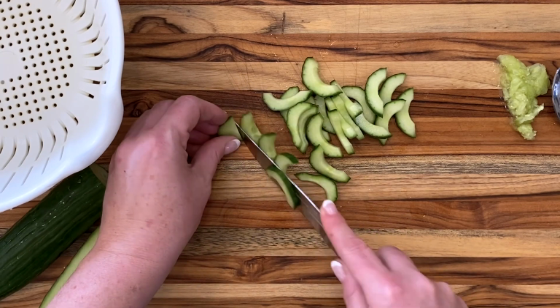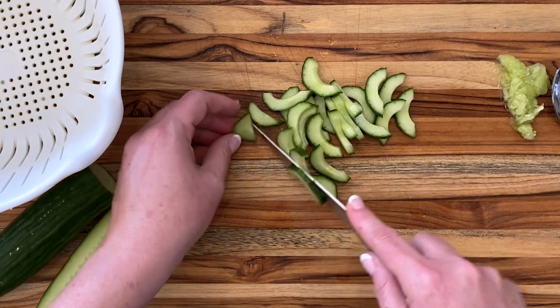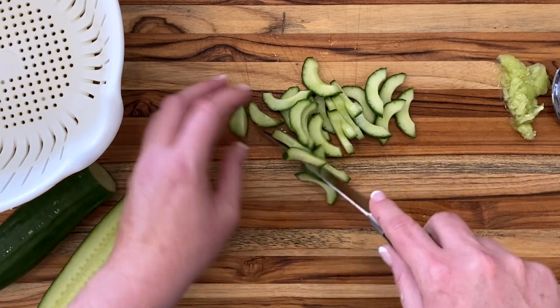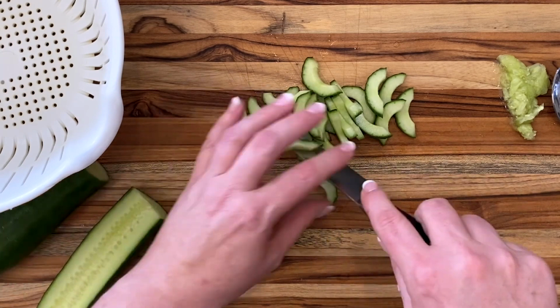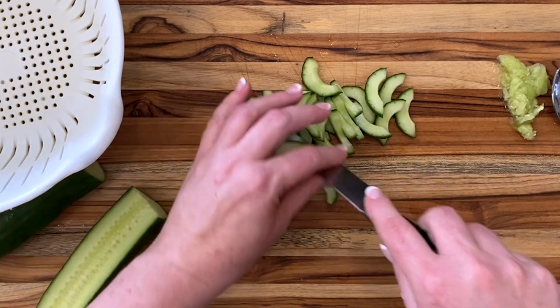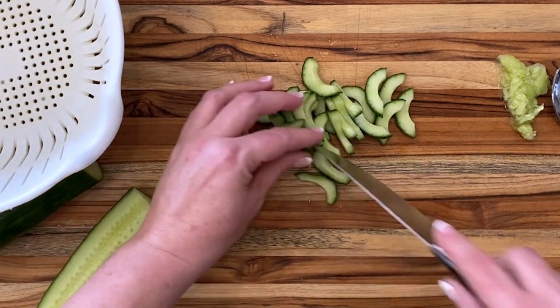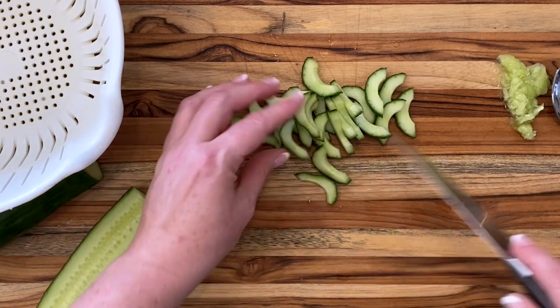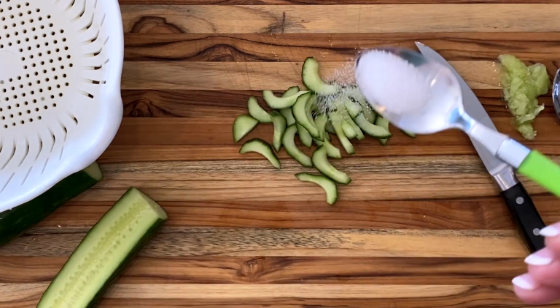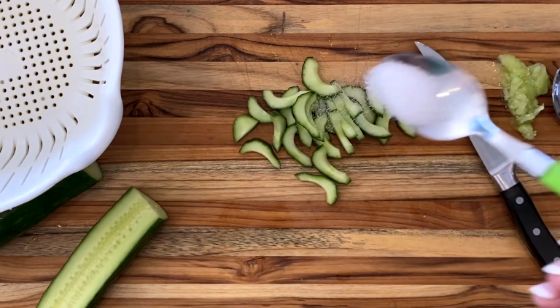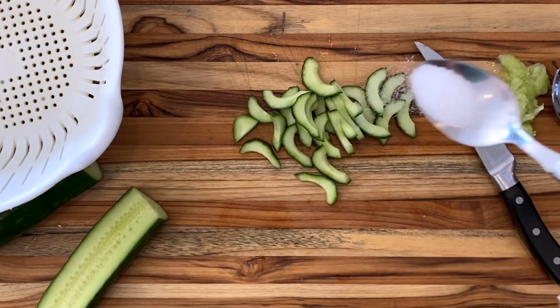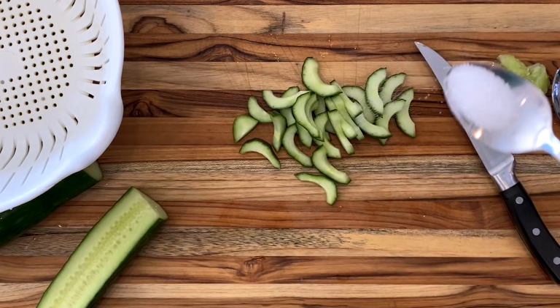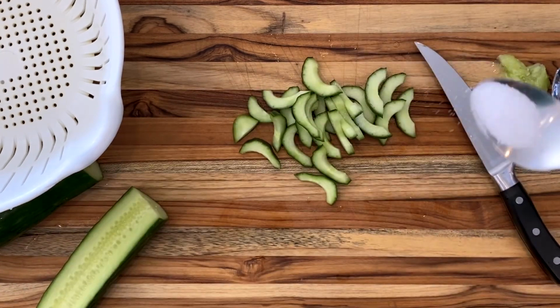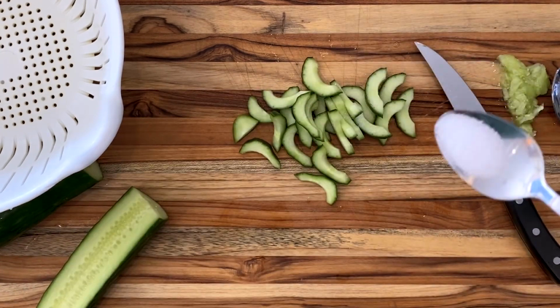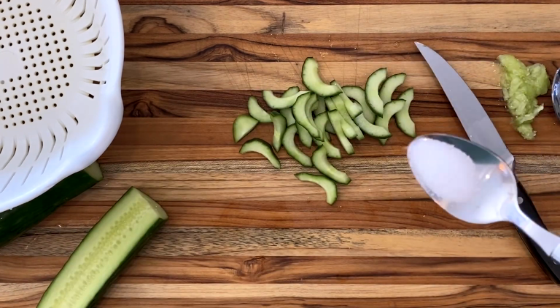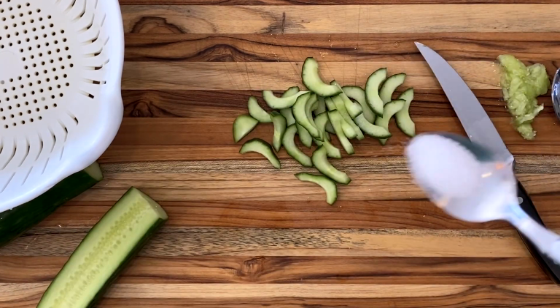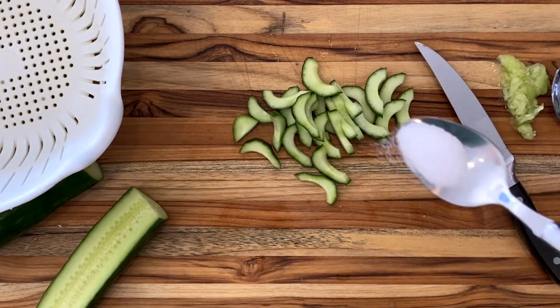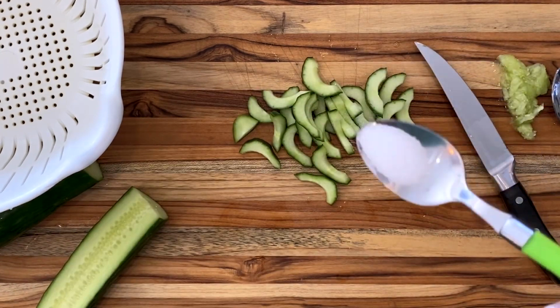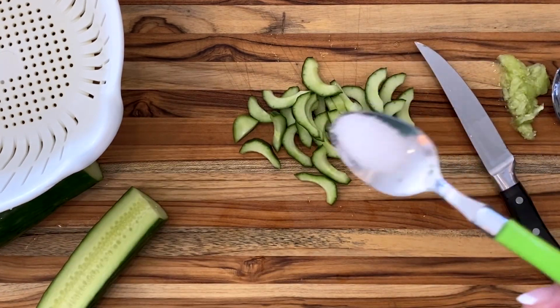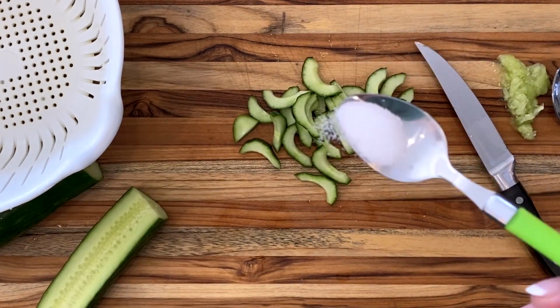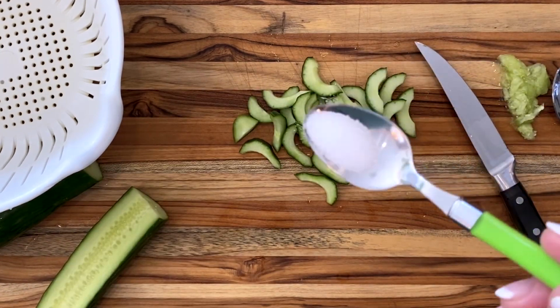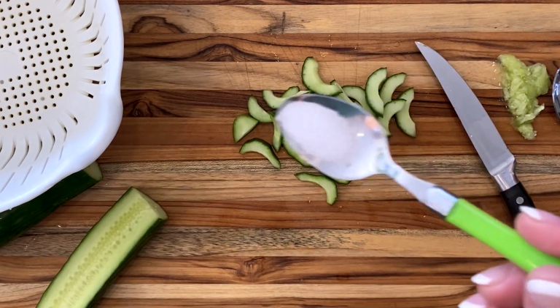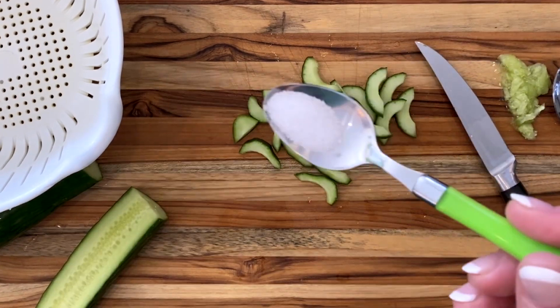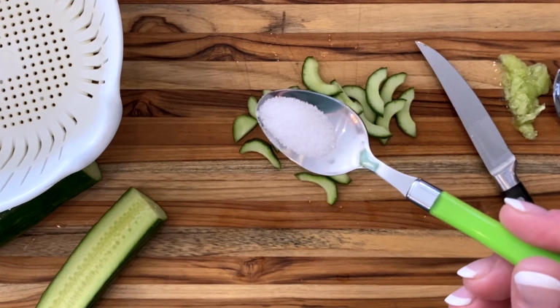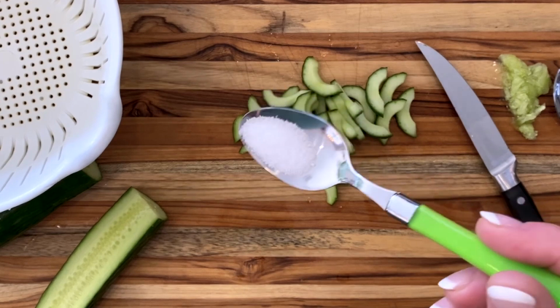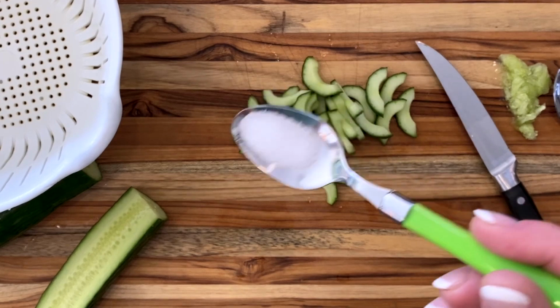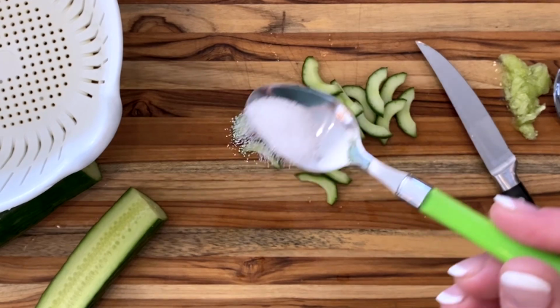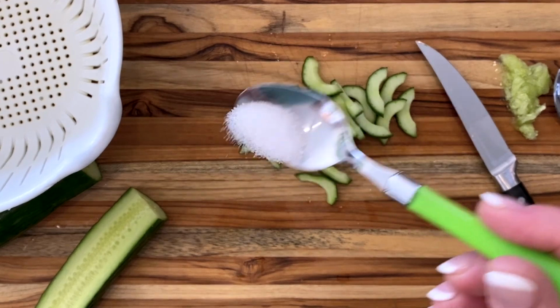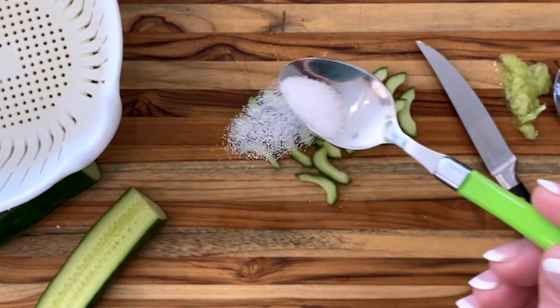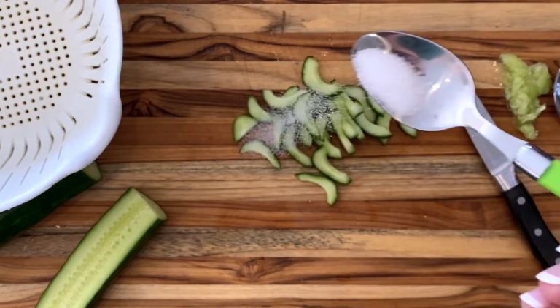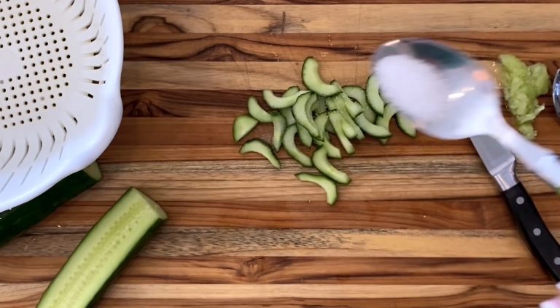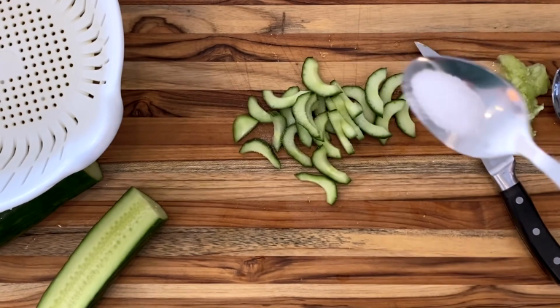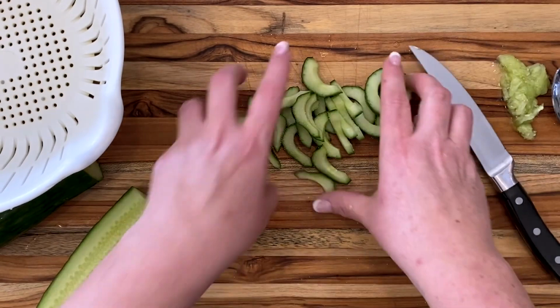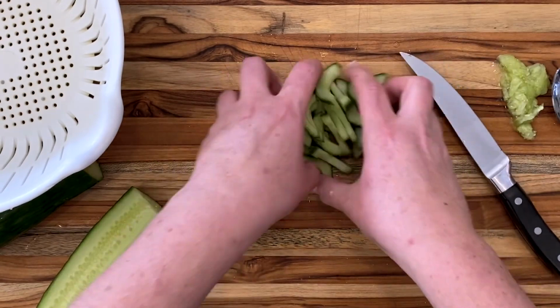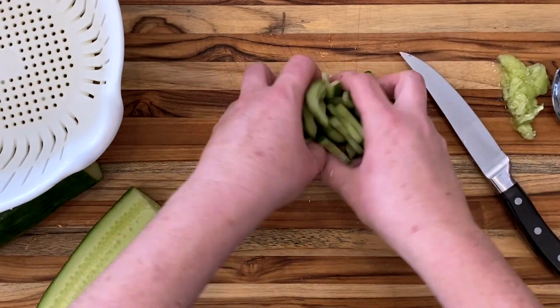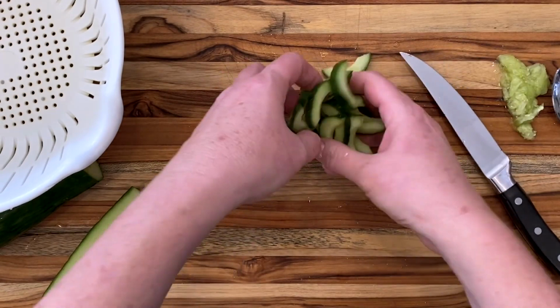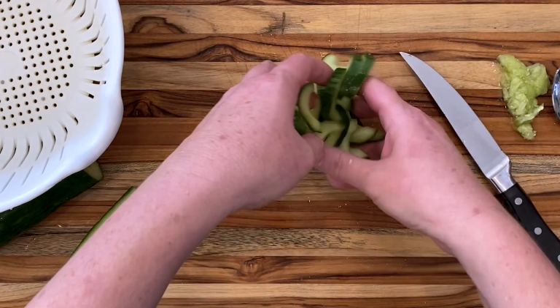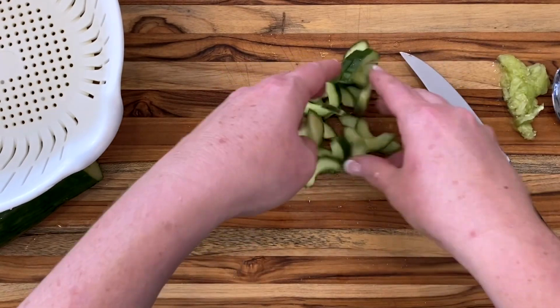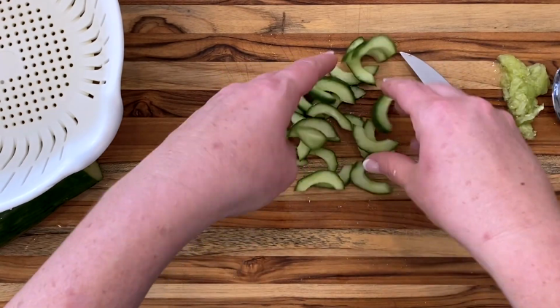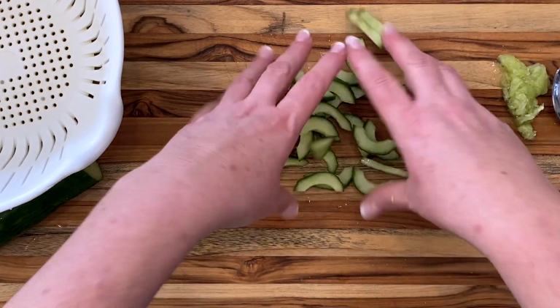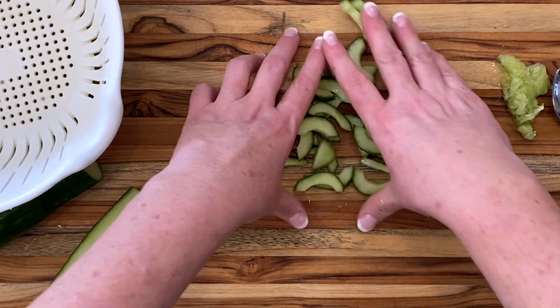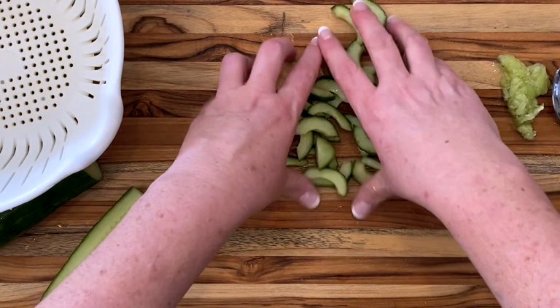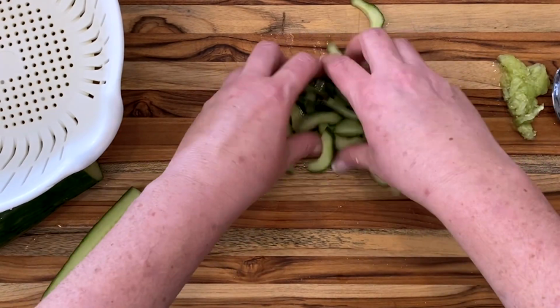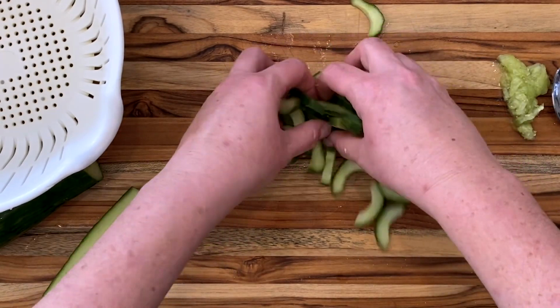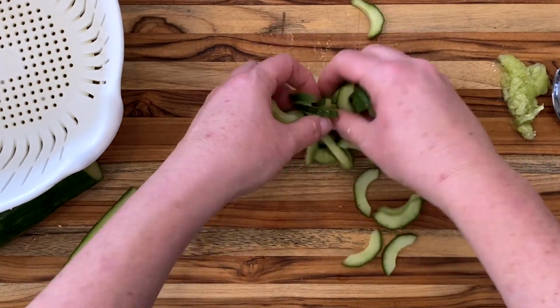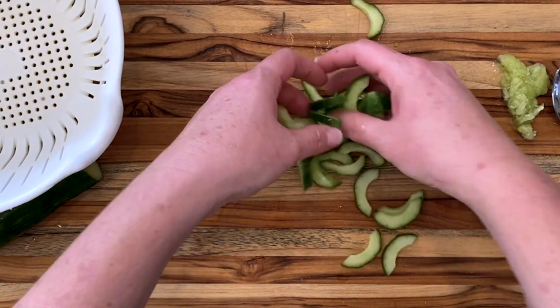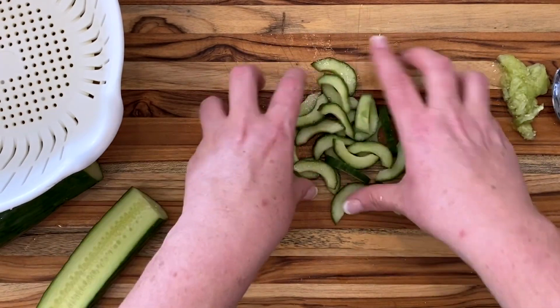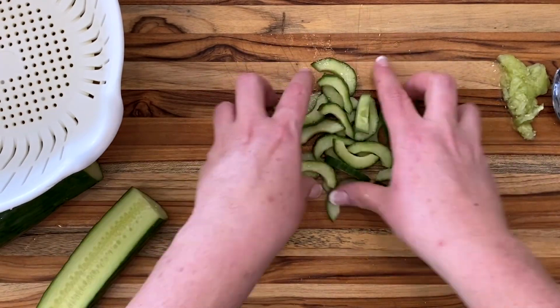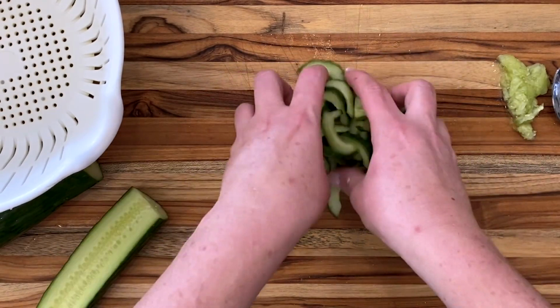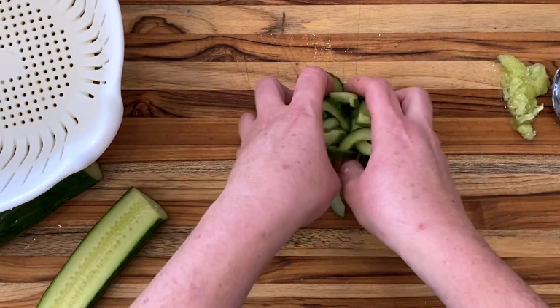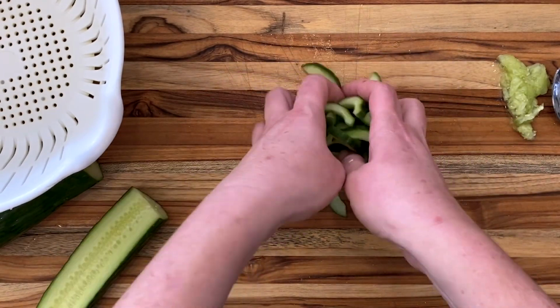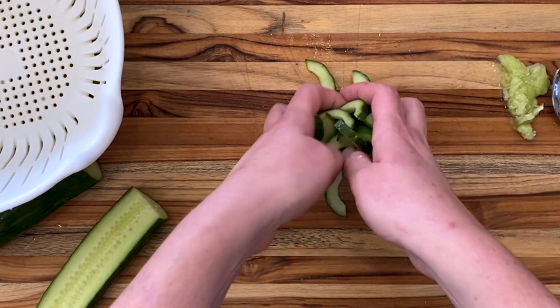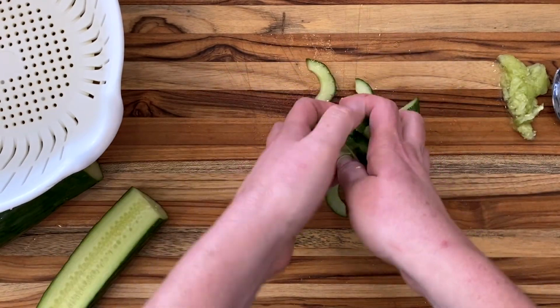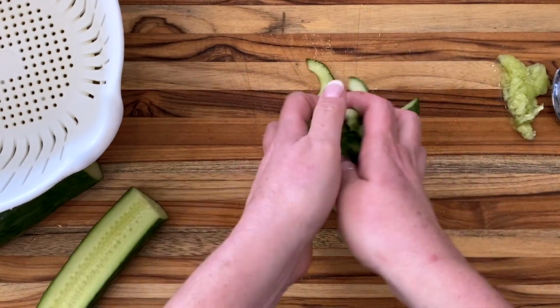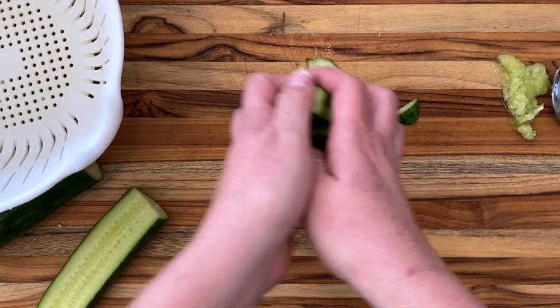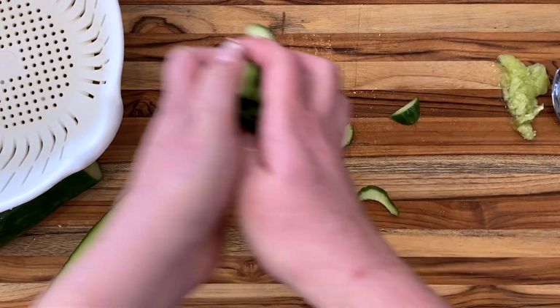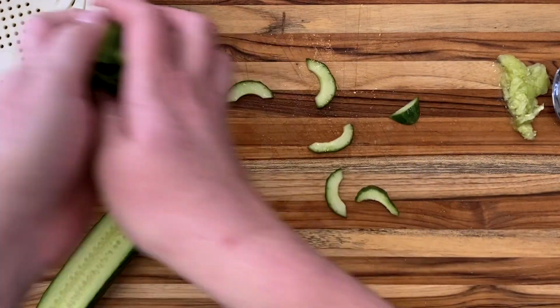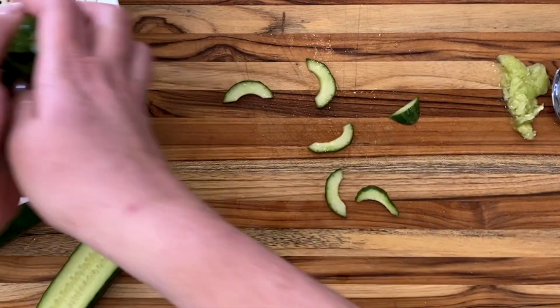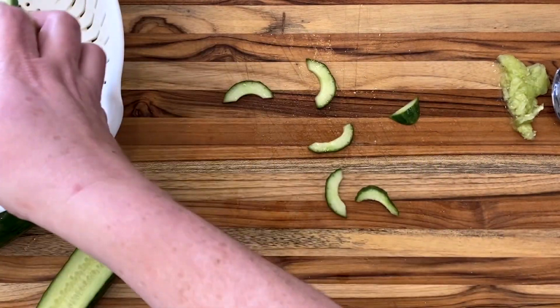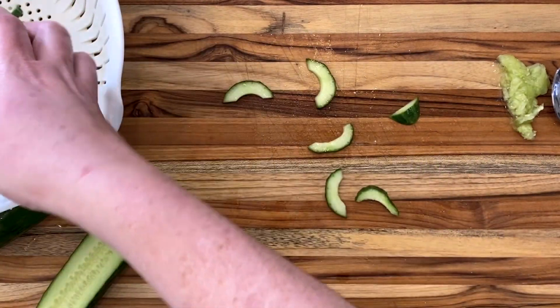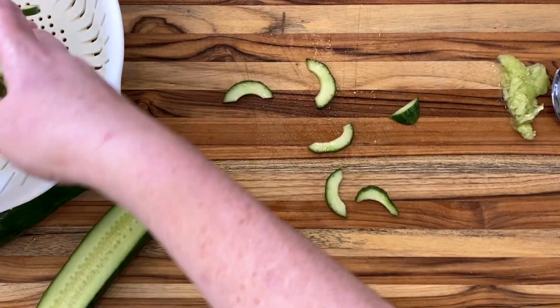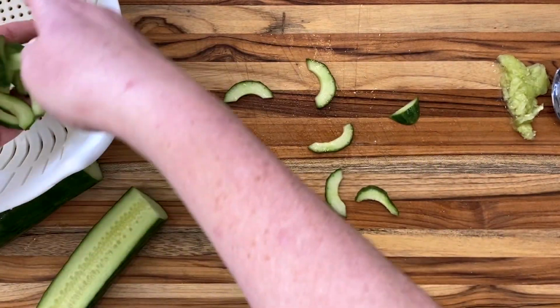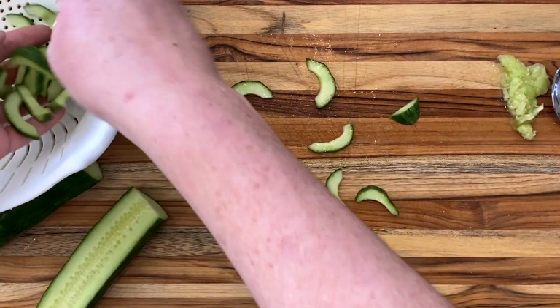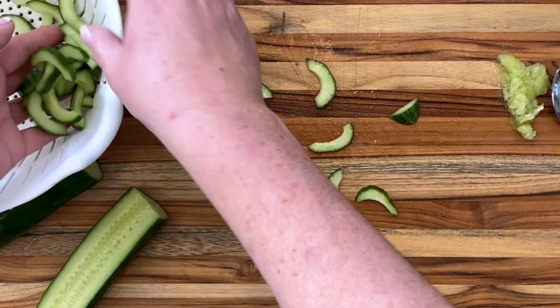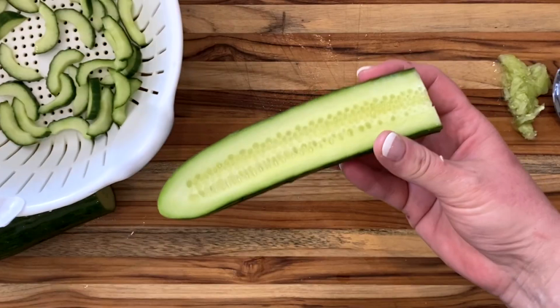Back to the salad cucumber. You can use the cucumbers as is, or if you want even less water, sprinkle them with salt and put them in a colander. Leave them for 30 minutes and then pat them dry with paper towel.